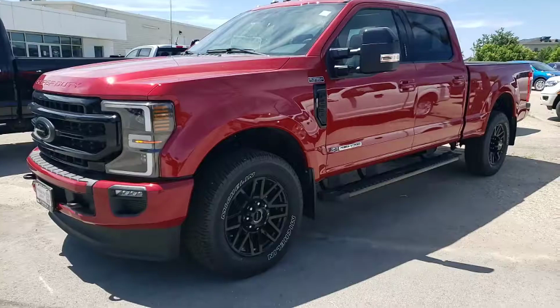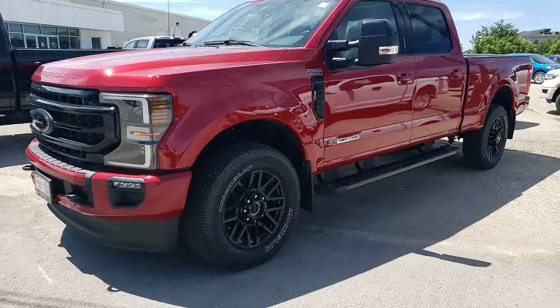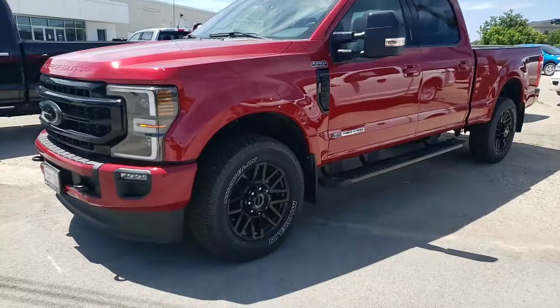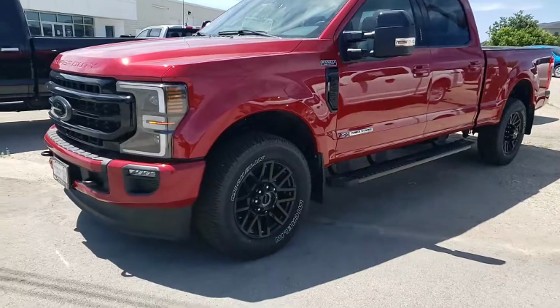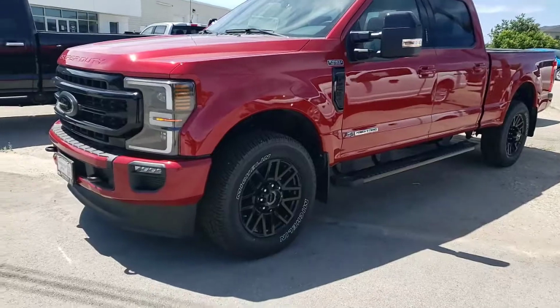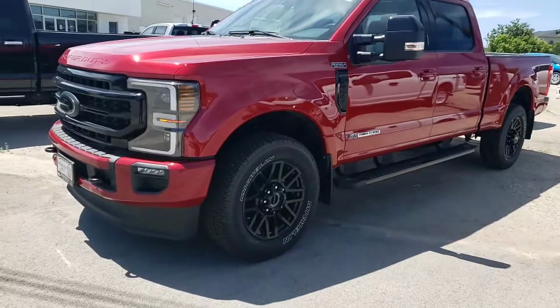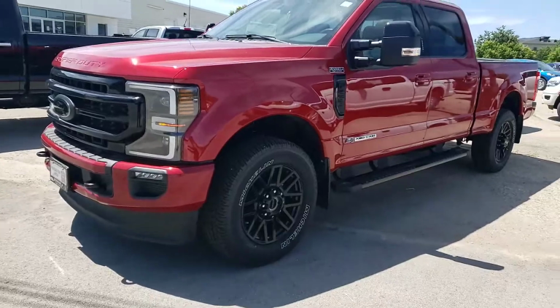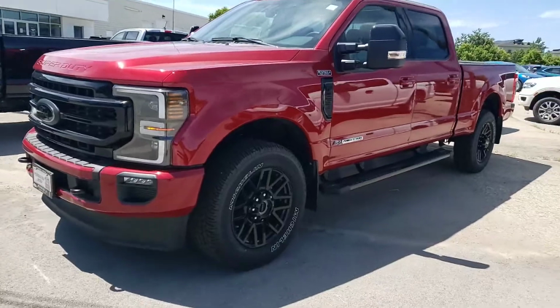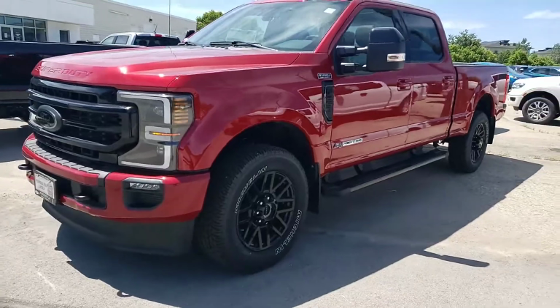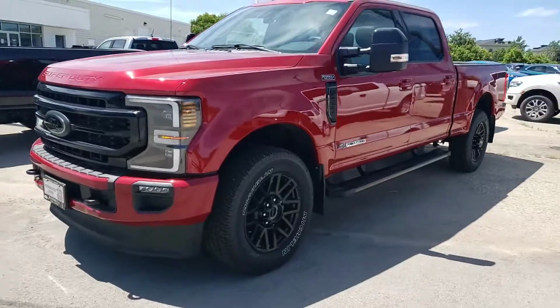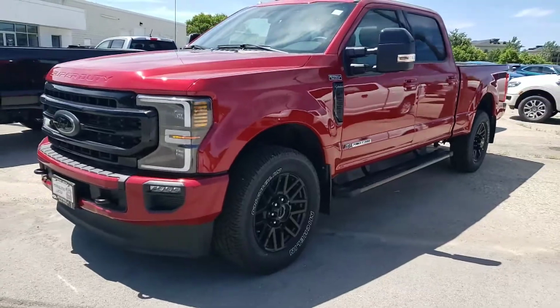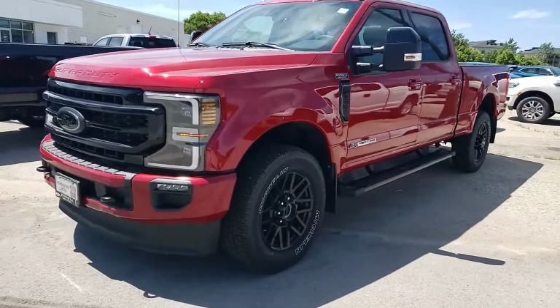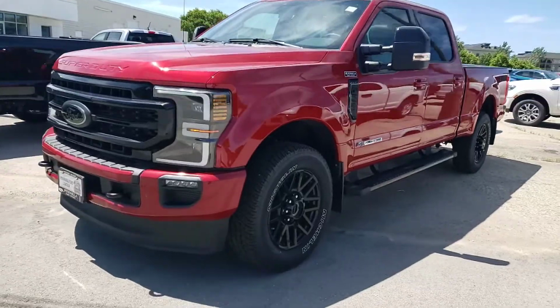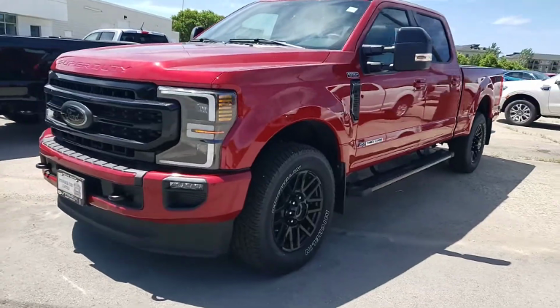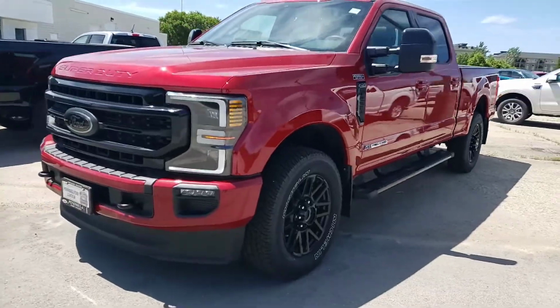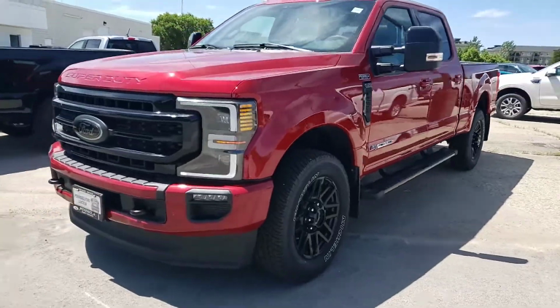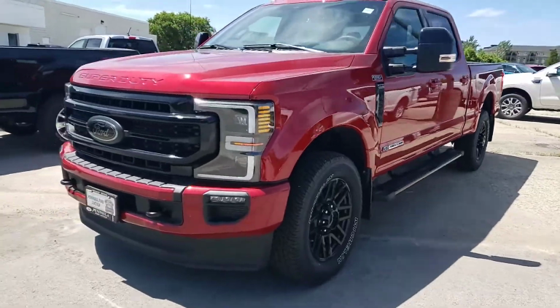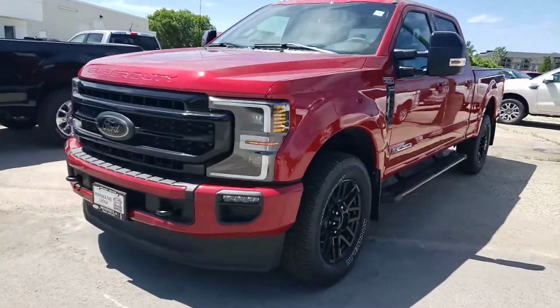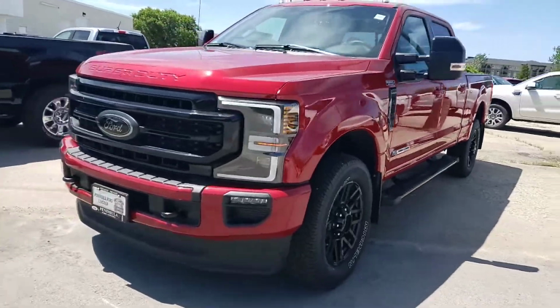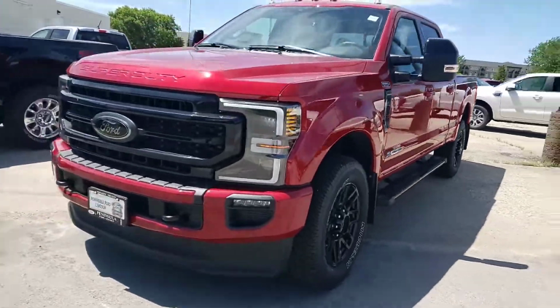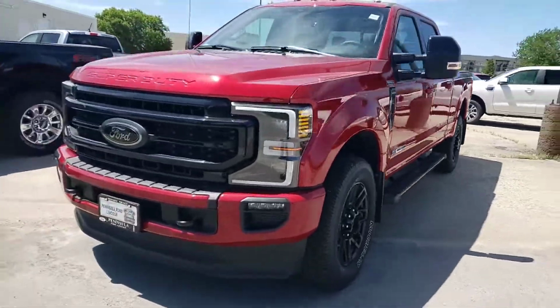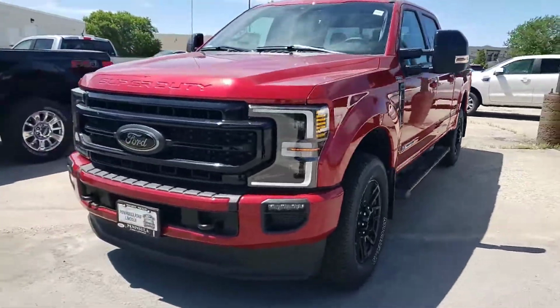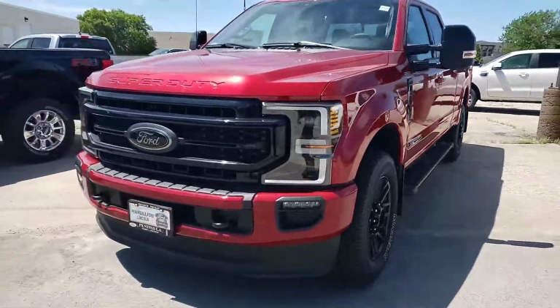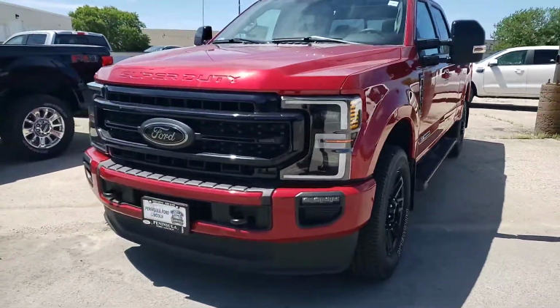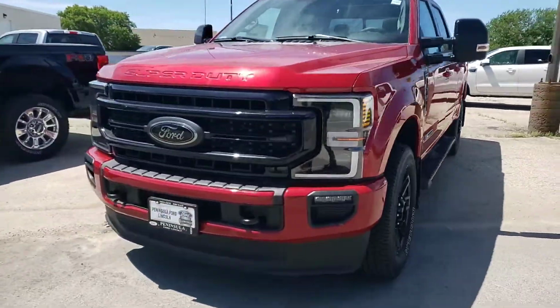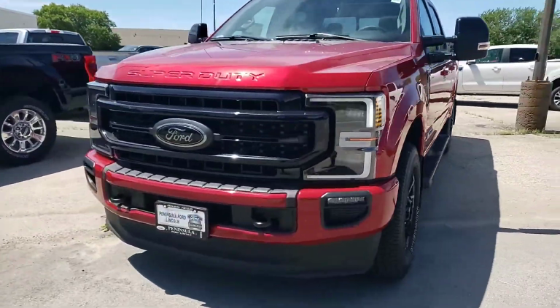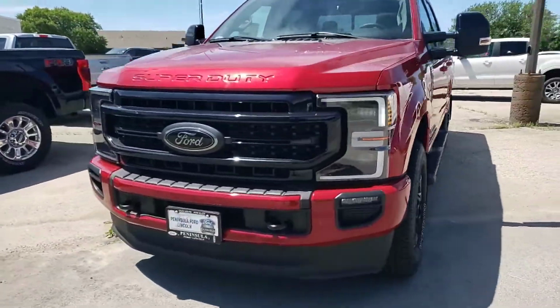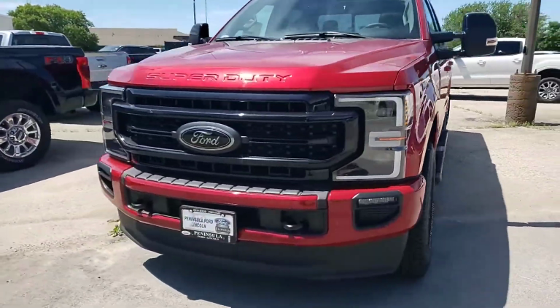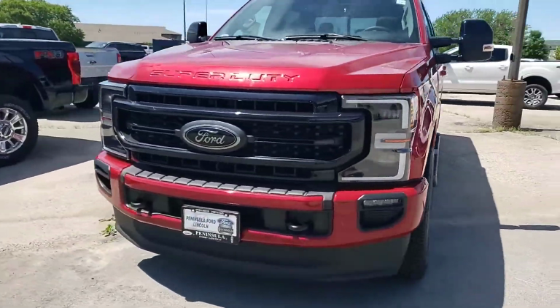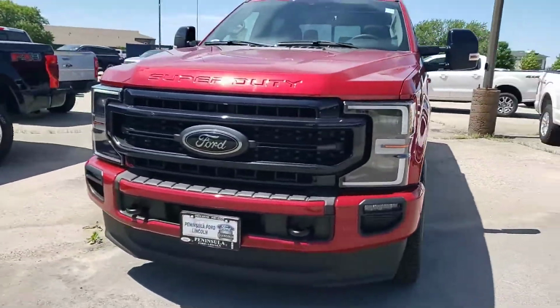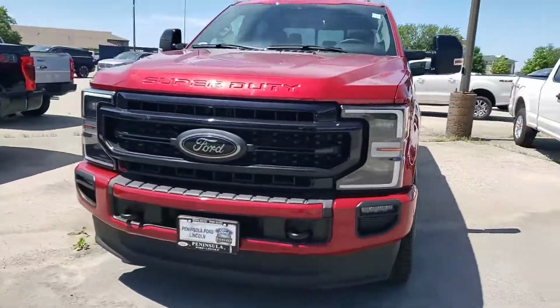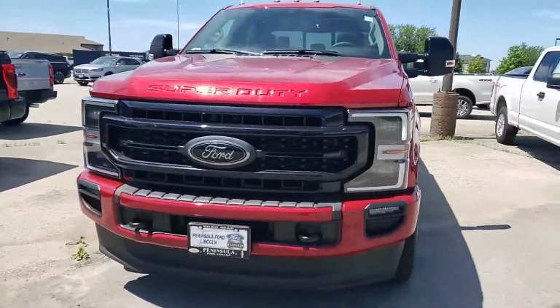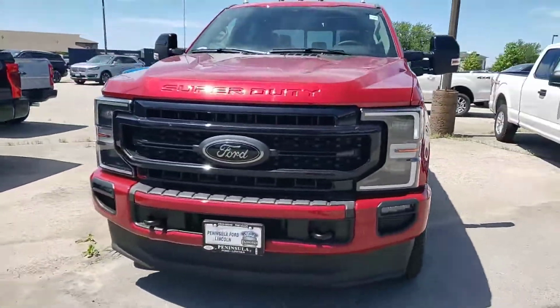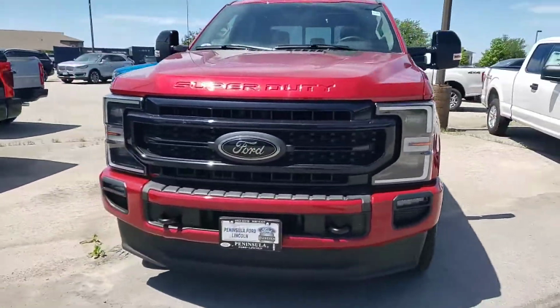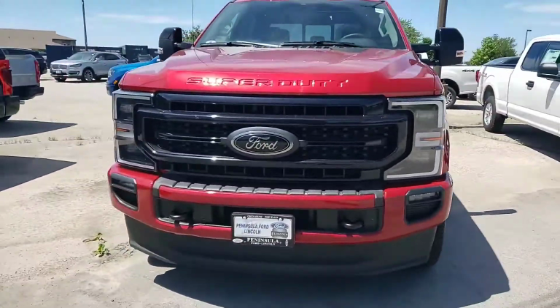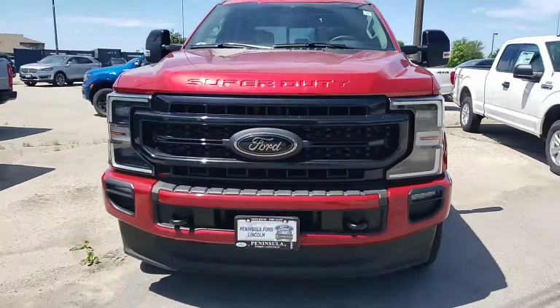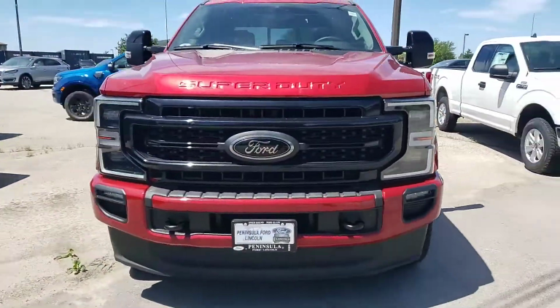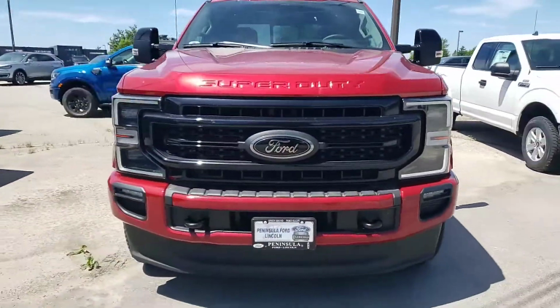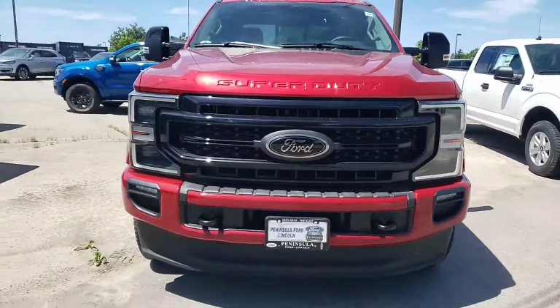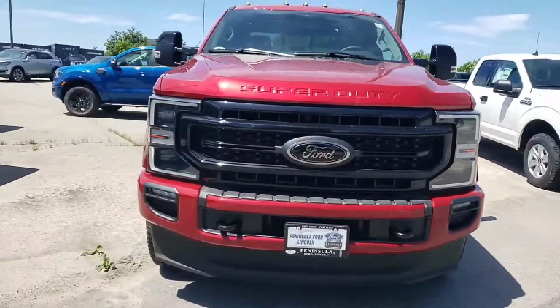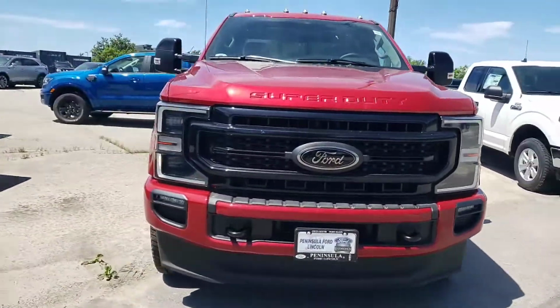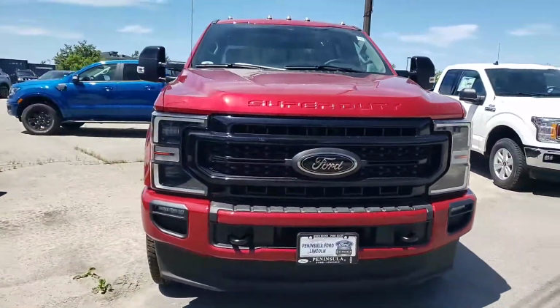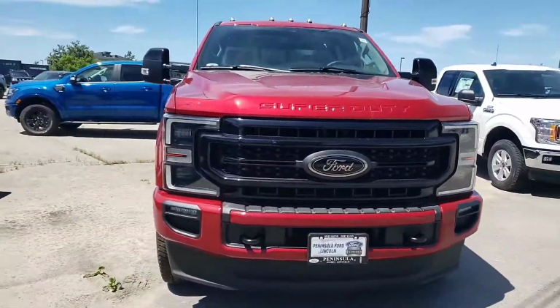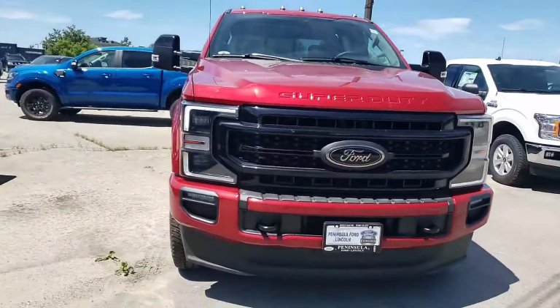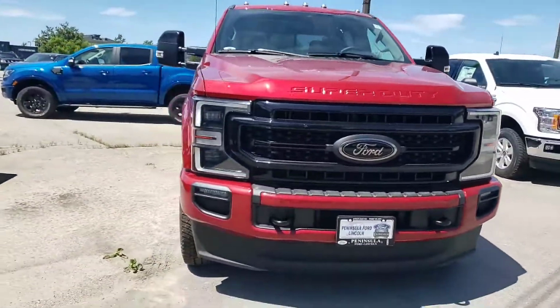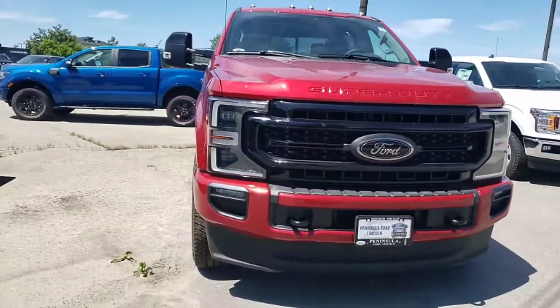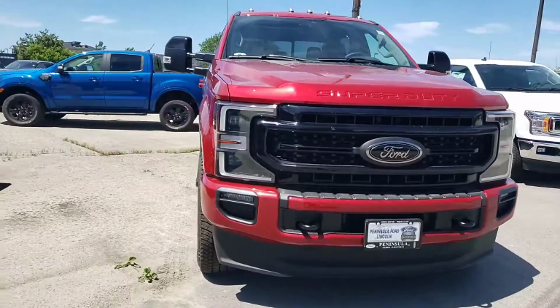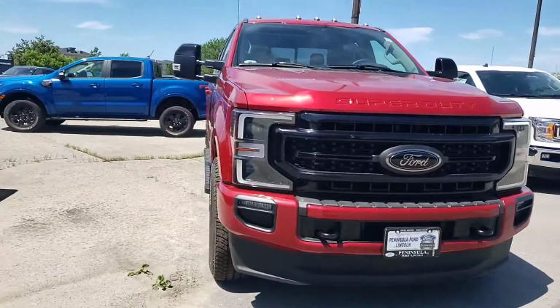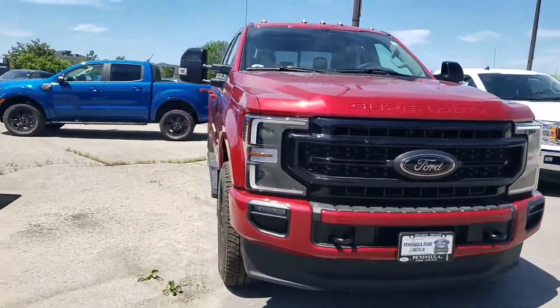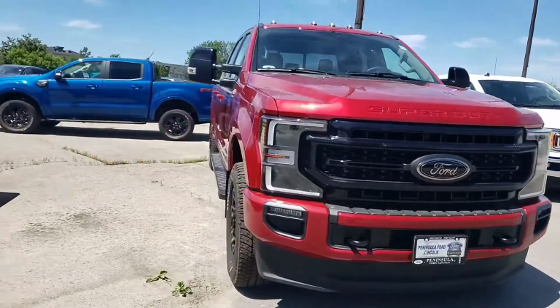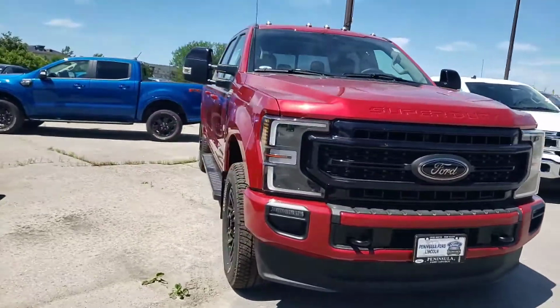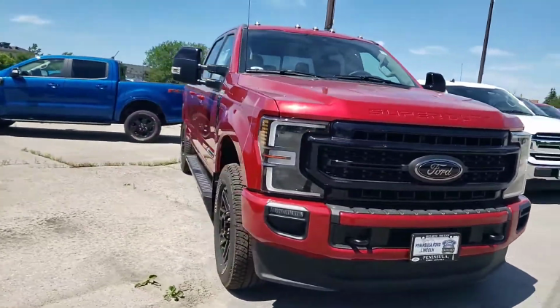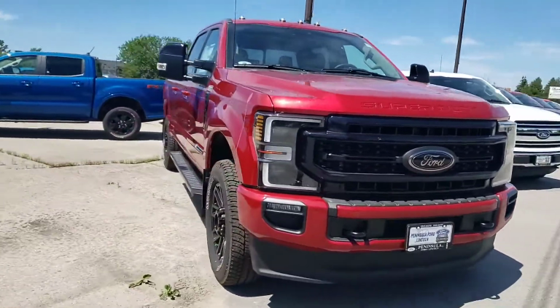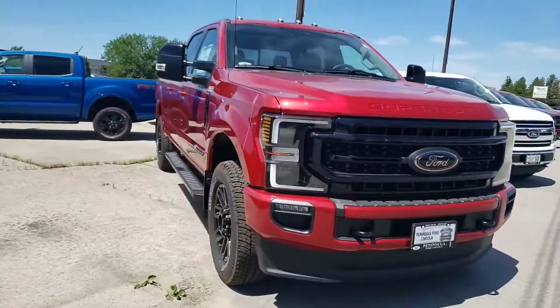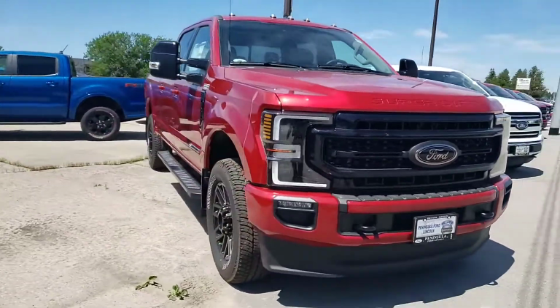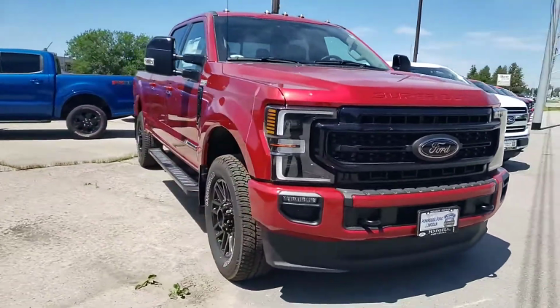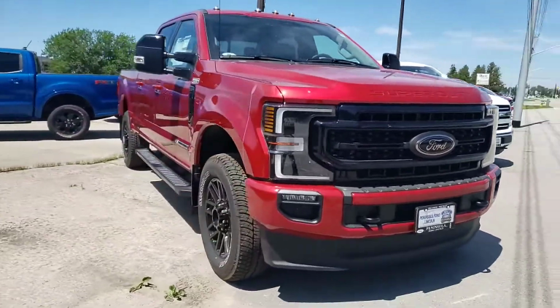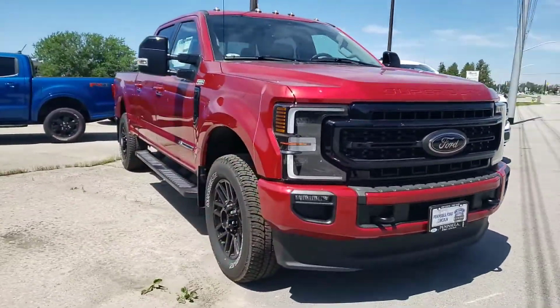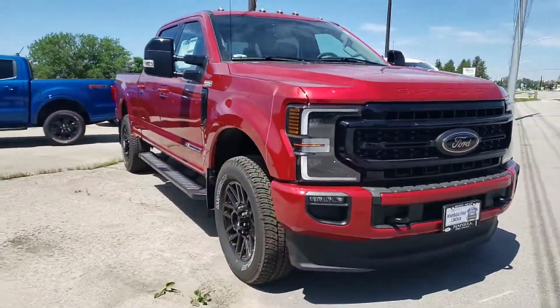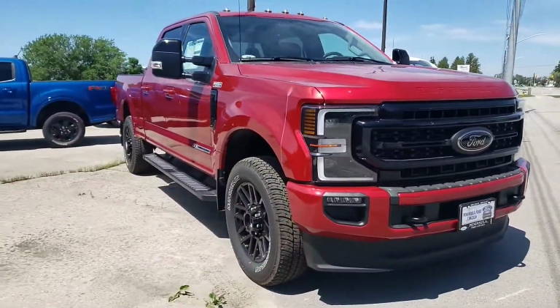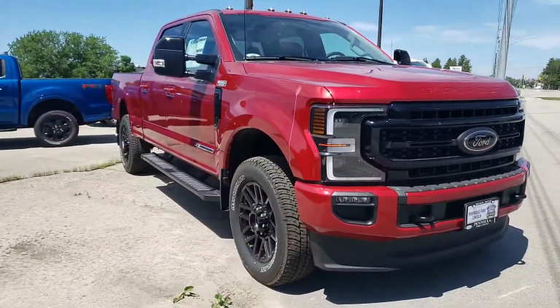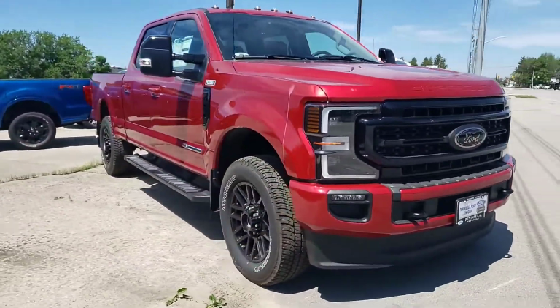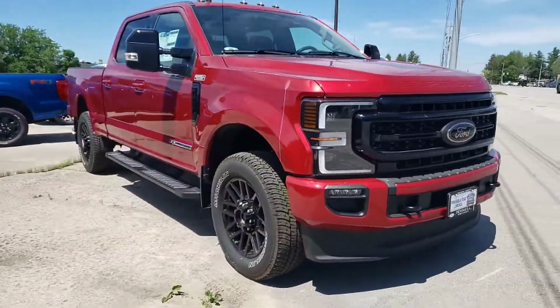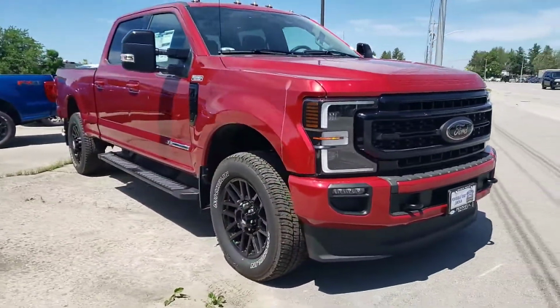This video is from Kelly Krause at Peninsula Ford. I want to give you a video walk around on the 2020 Super Duty Lariat Sport that you're looking at.